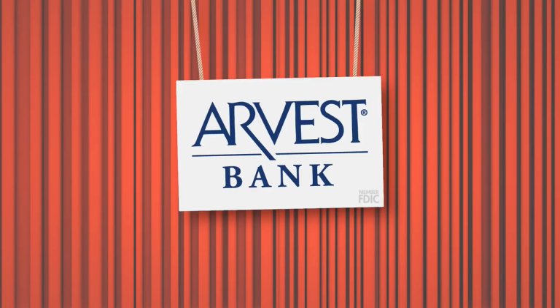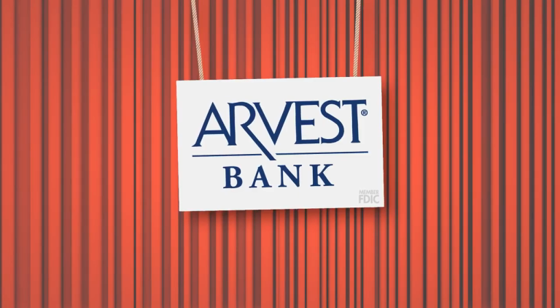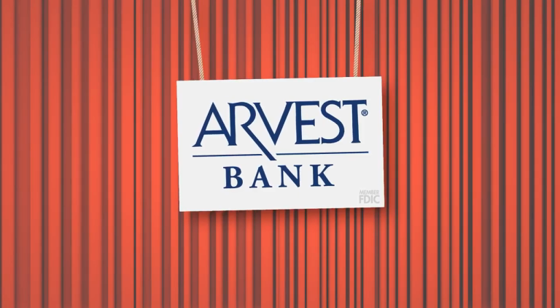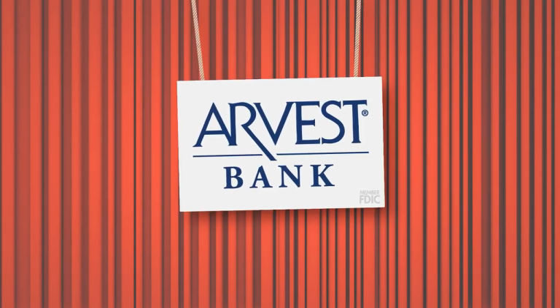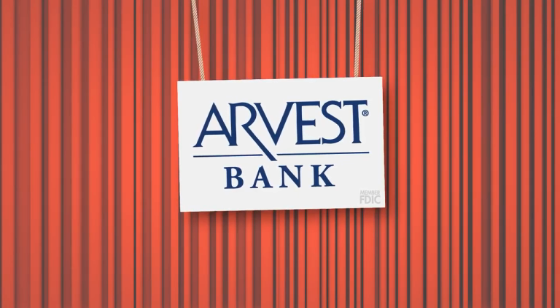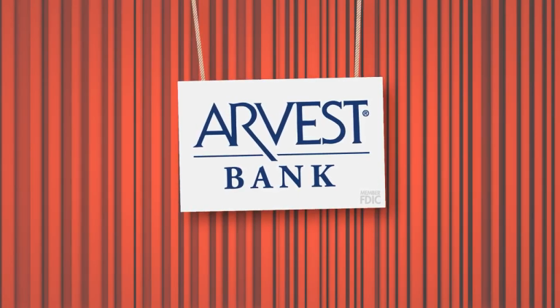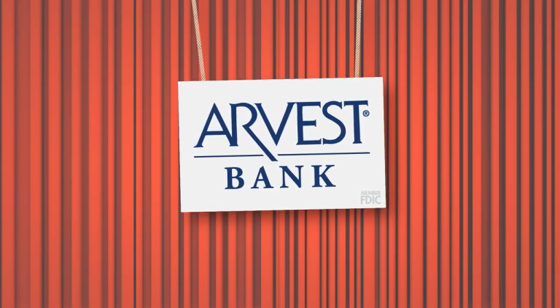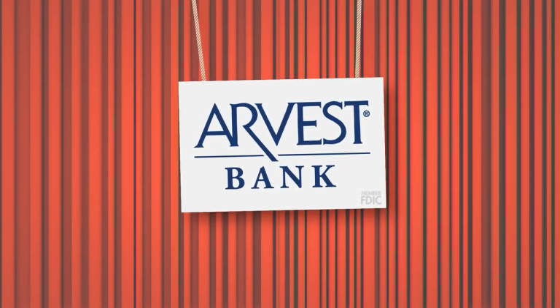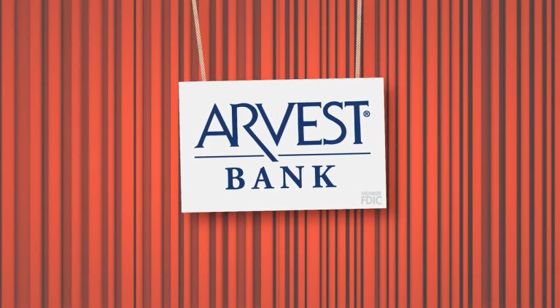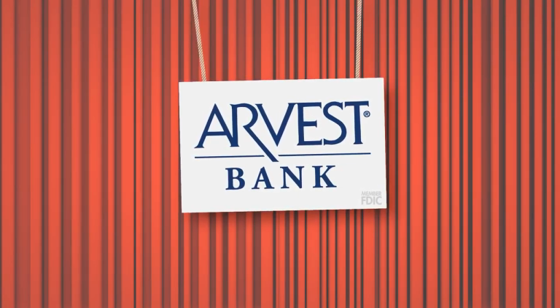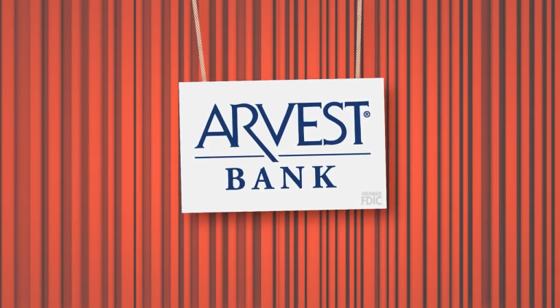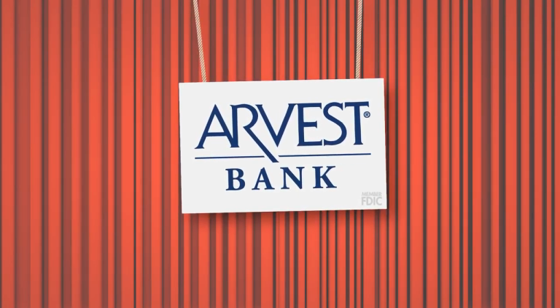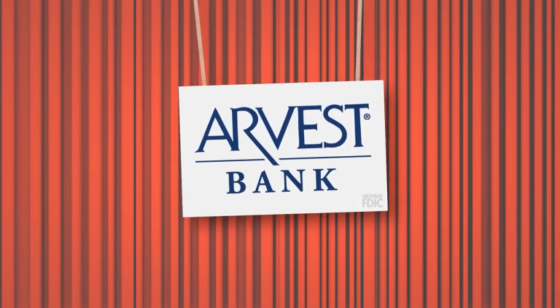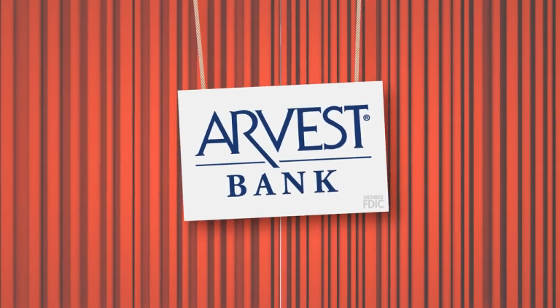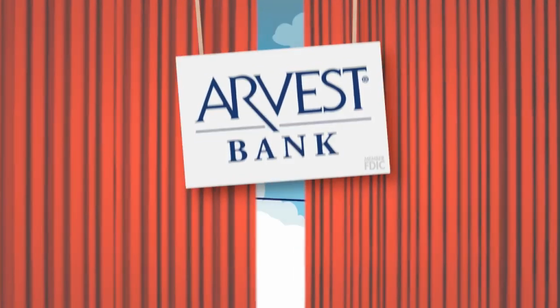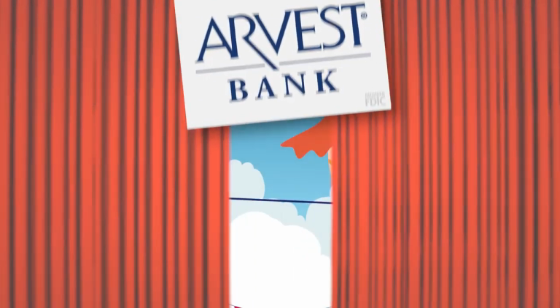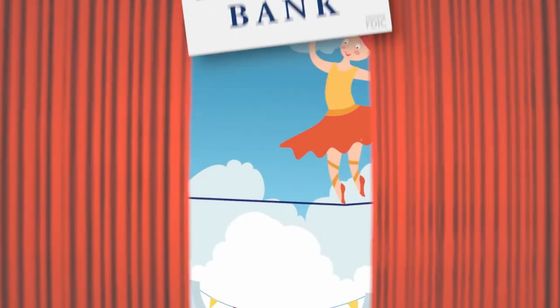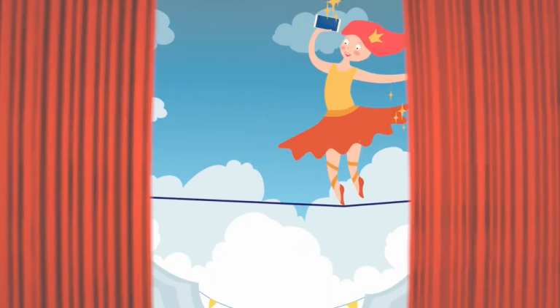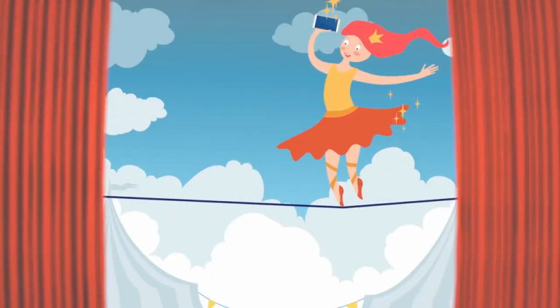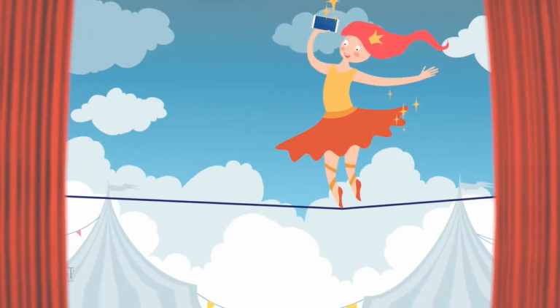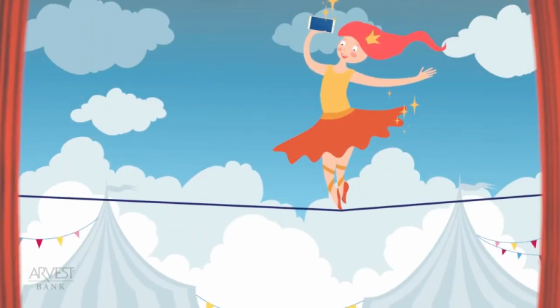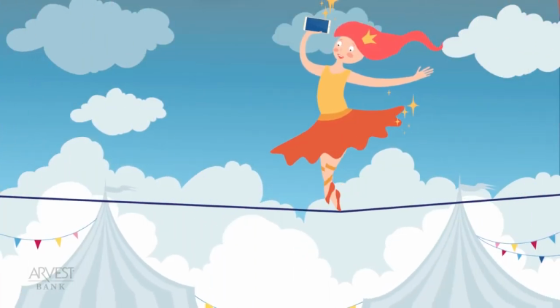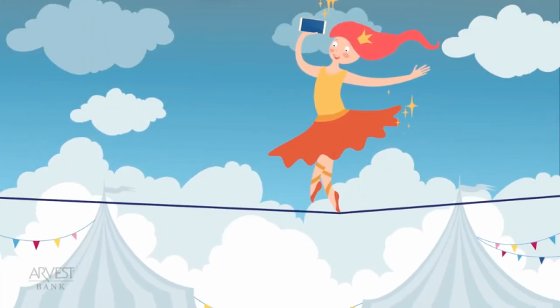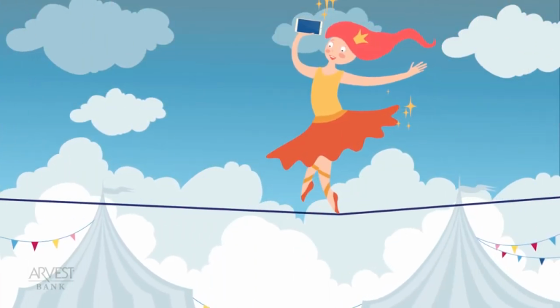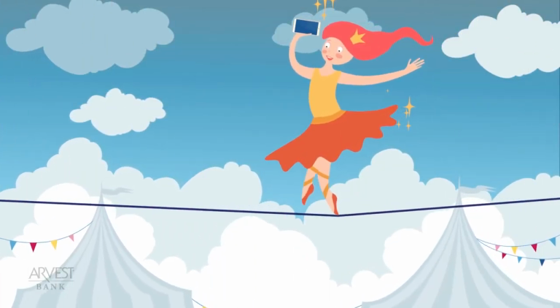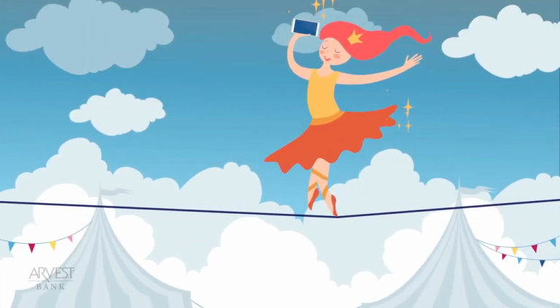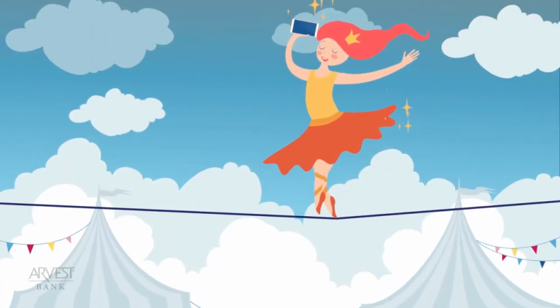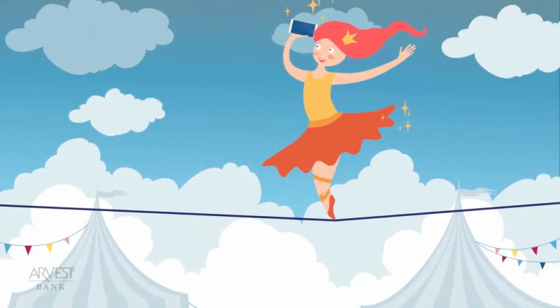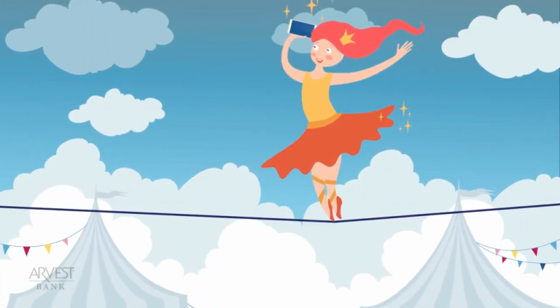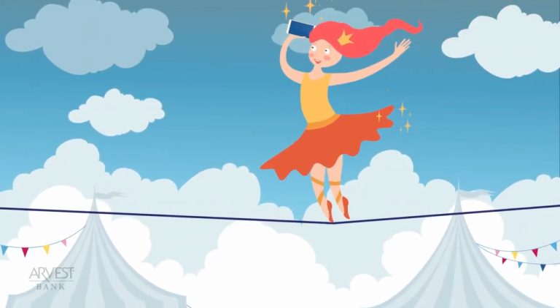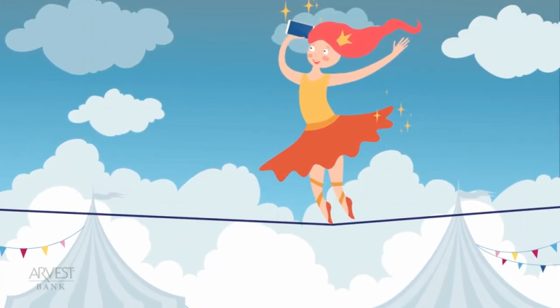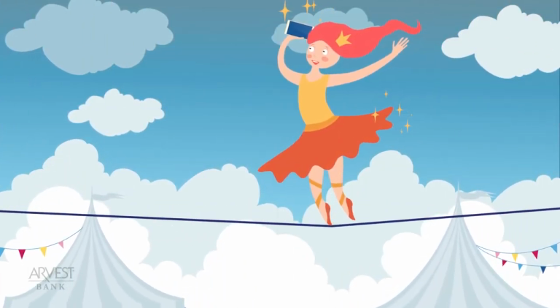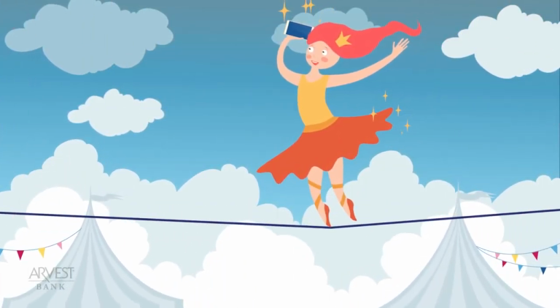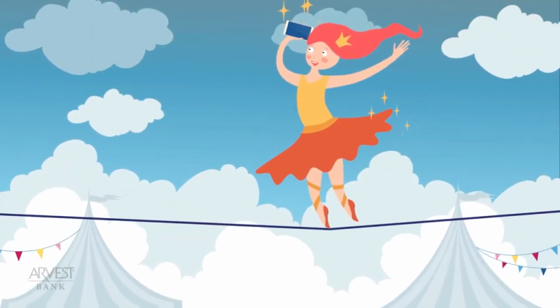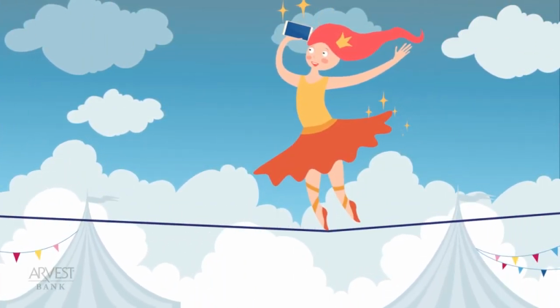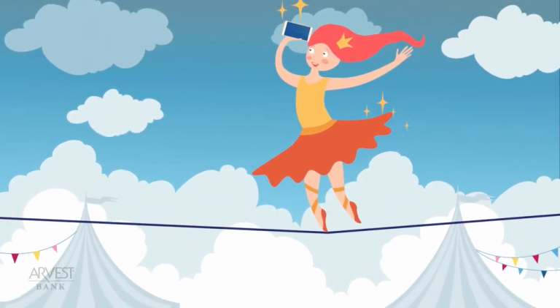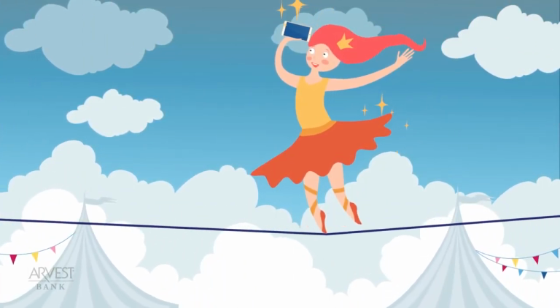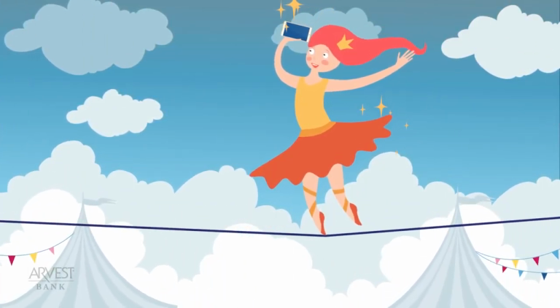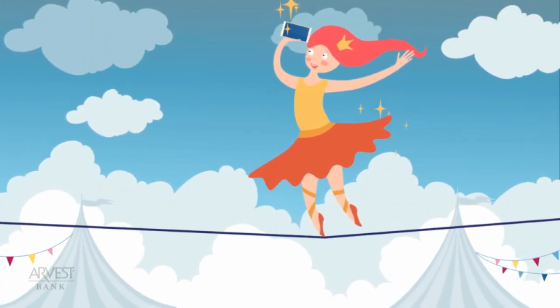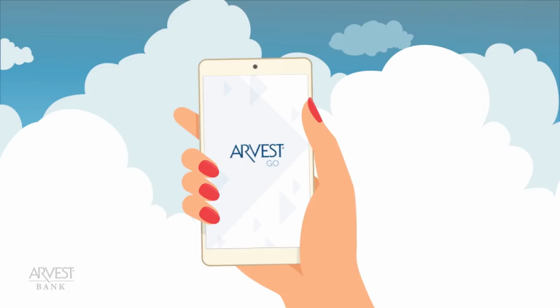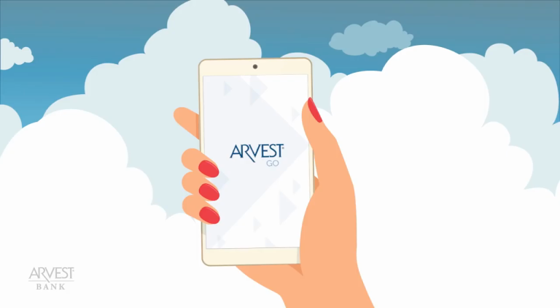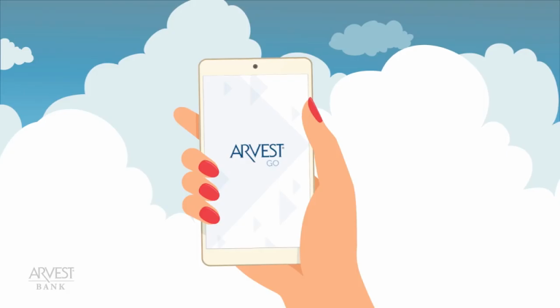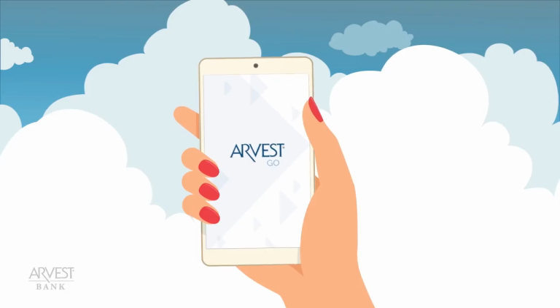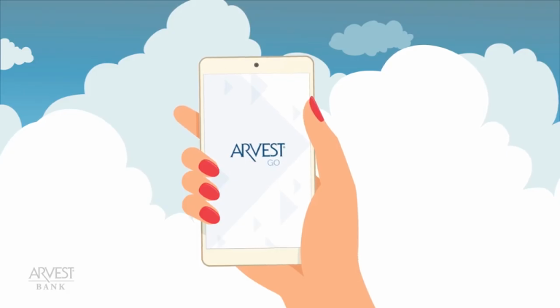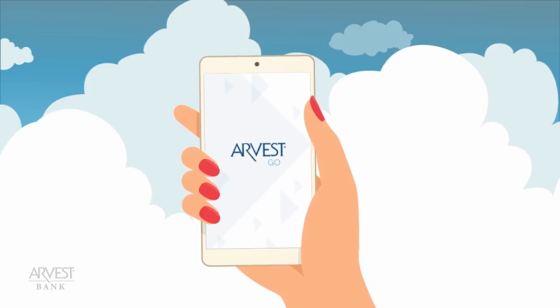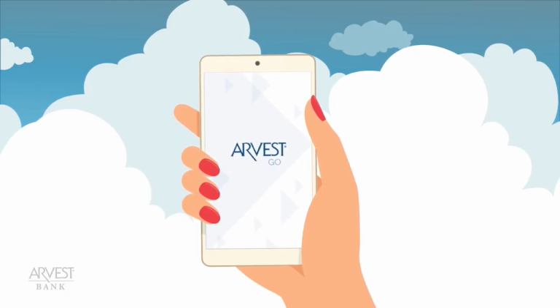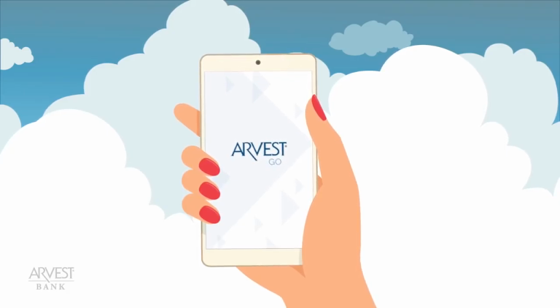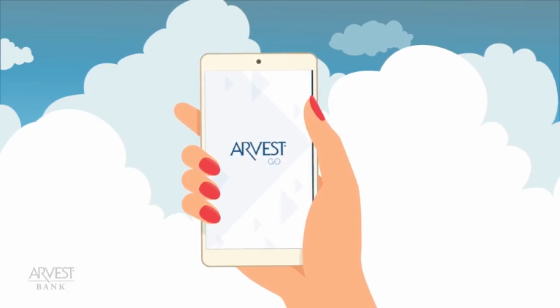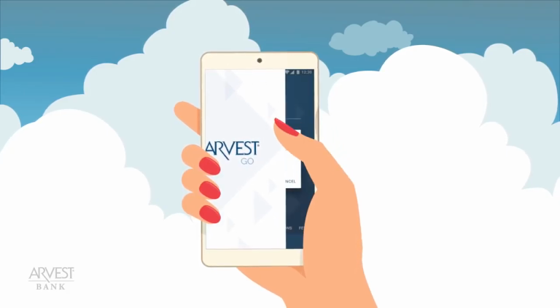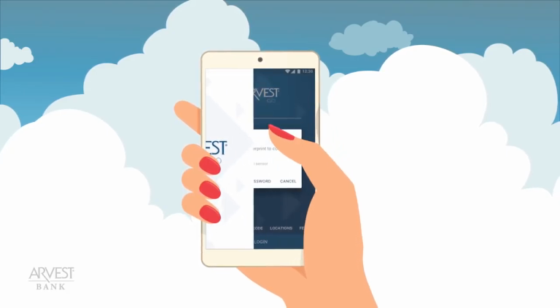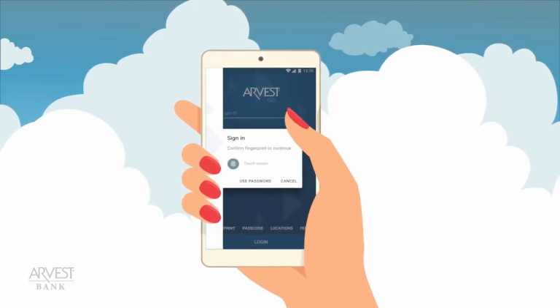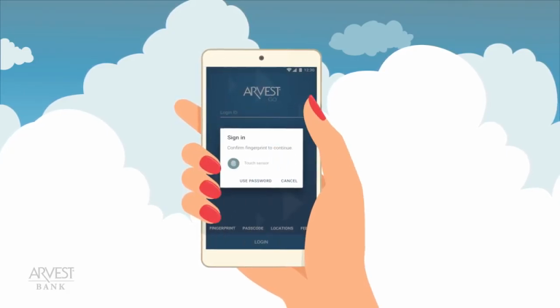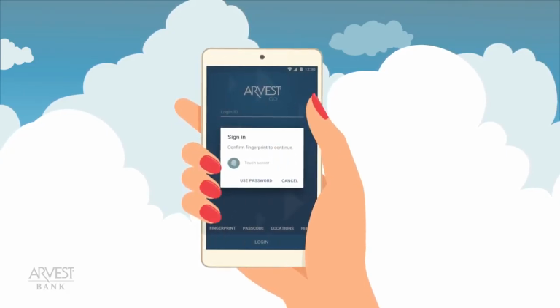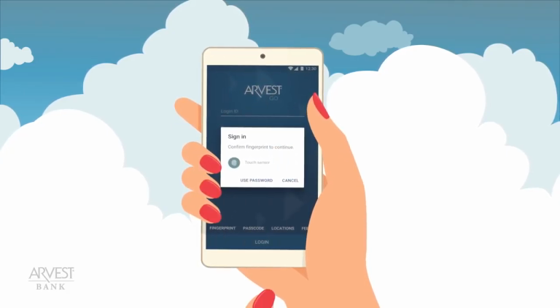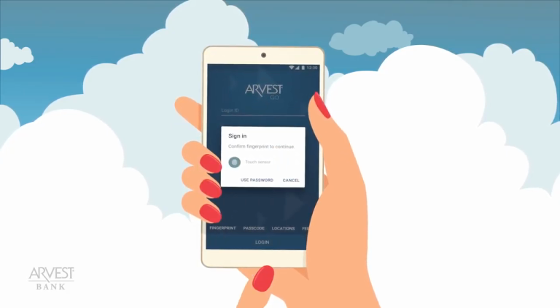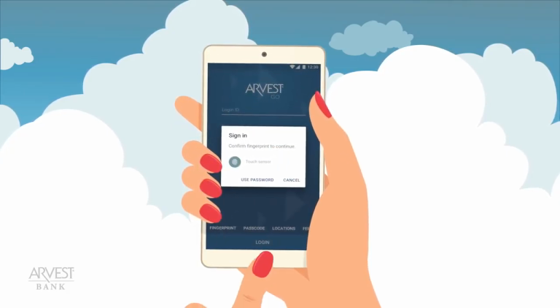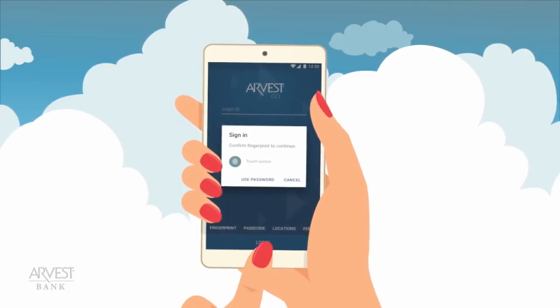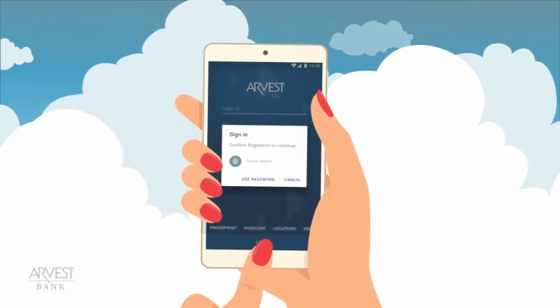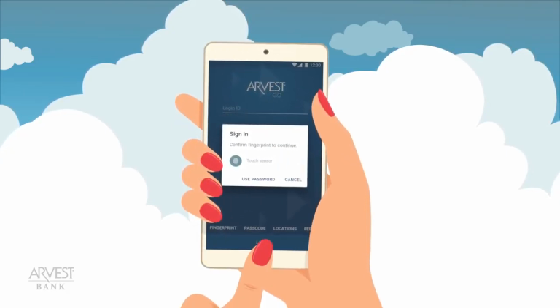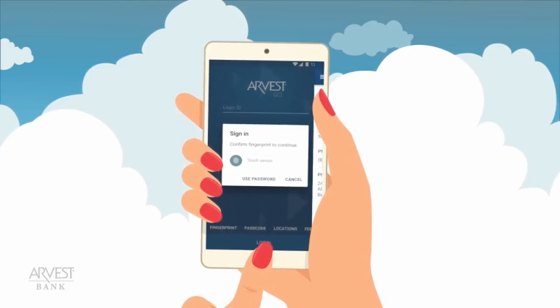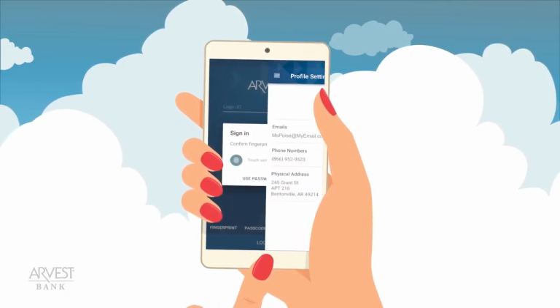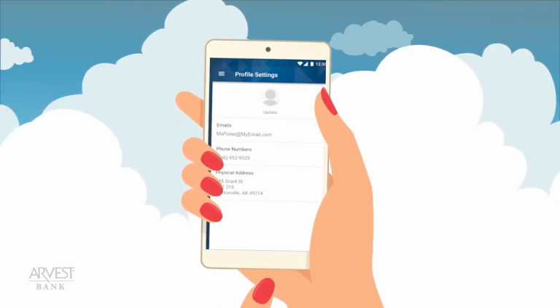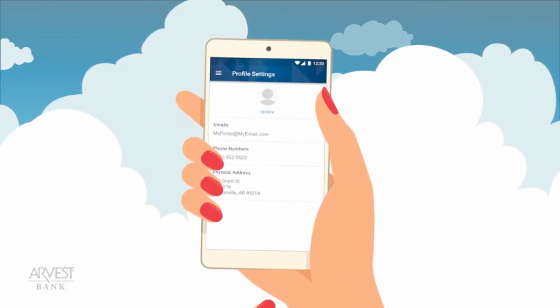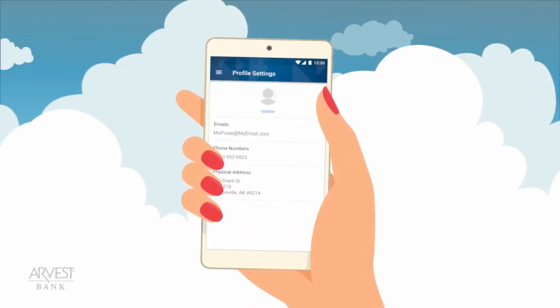The new Arvest Go app takes mobile banking convenience to new heights. No matter where you are, you can access your account with fast fingerprint login.